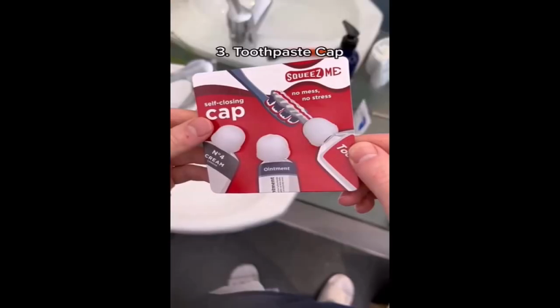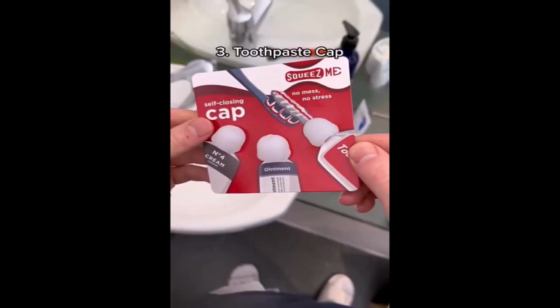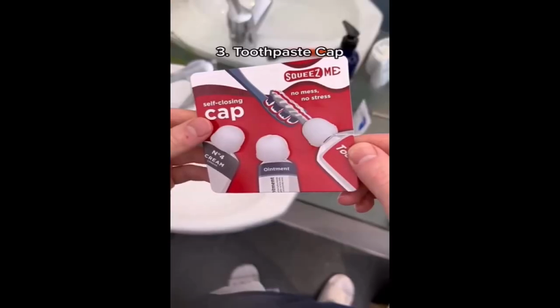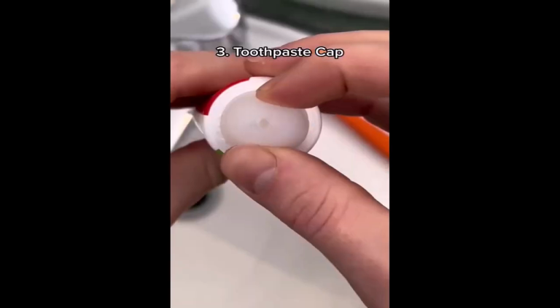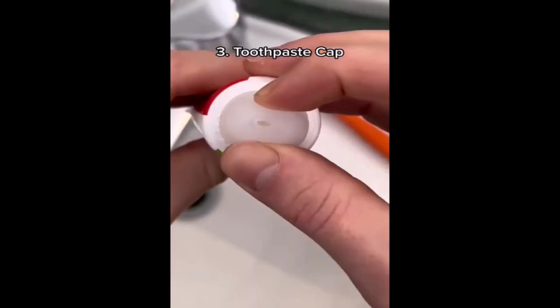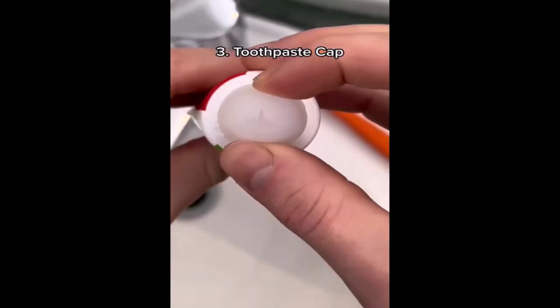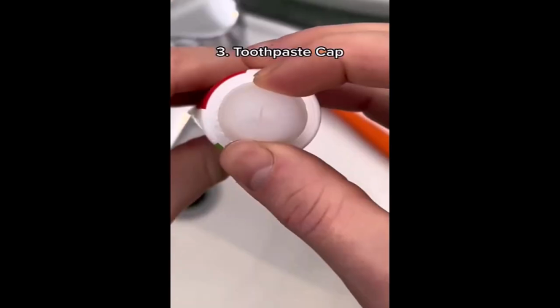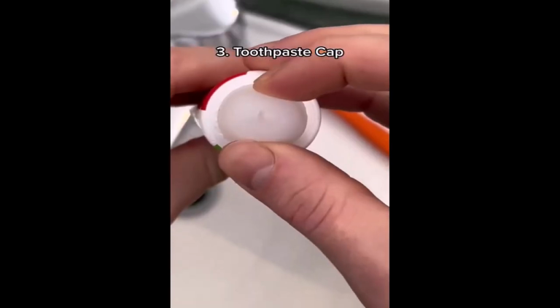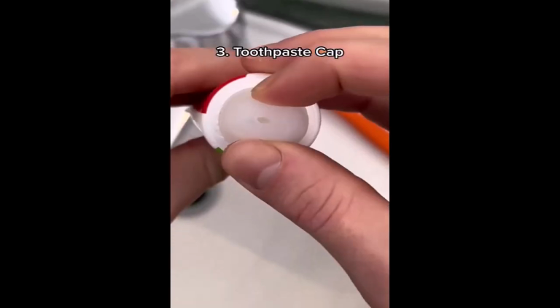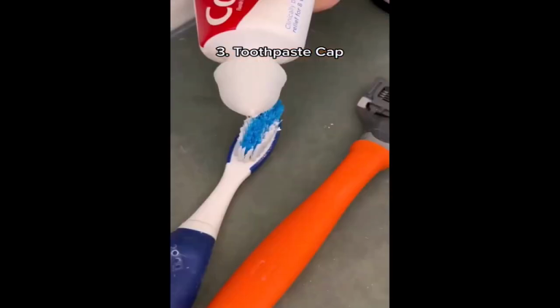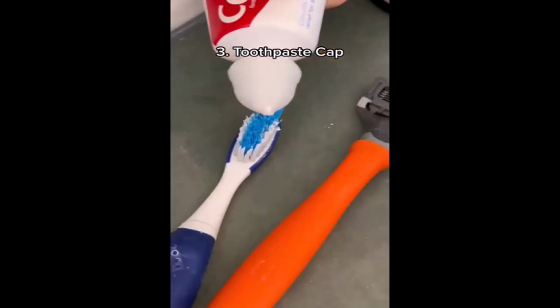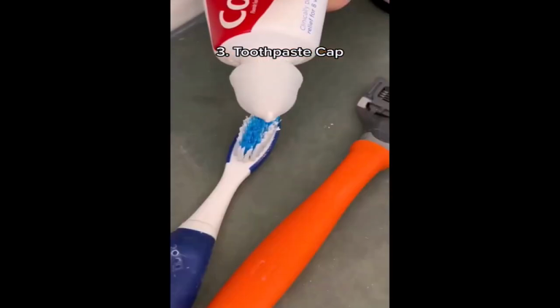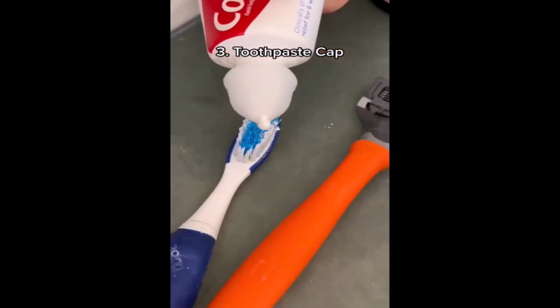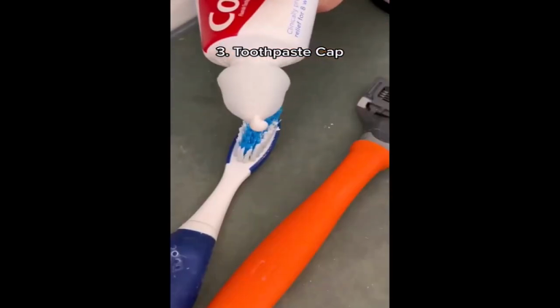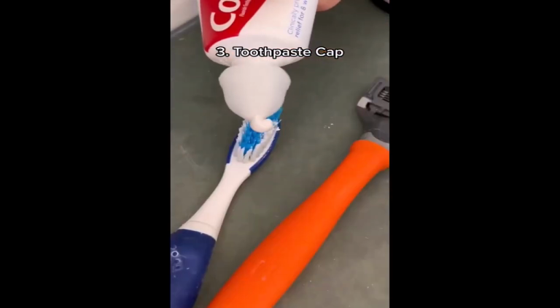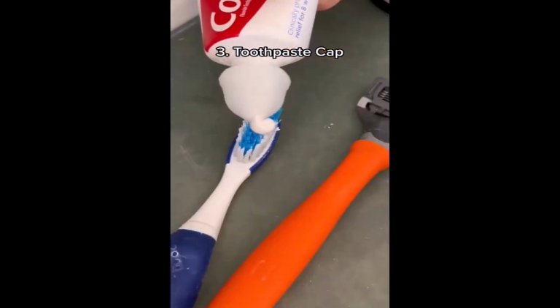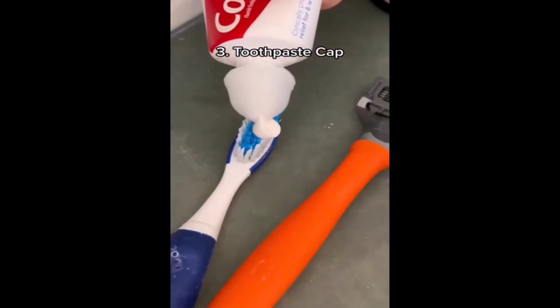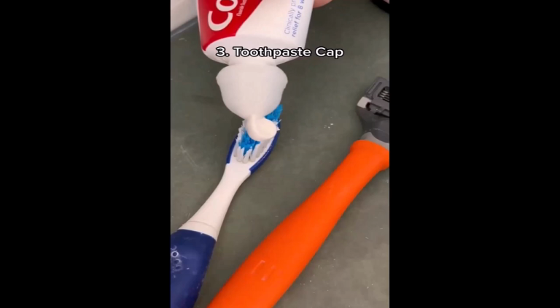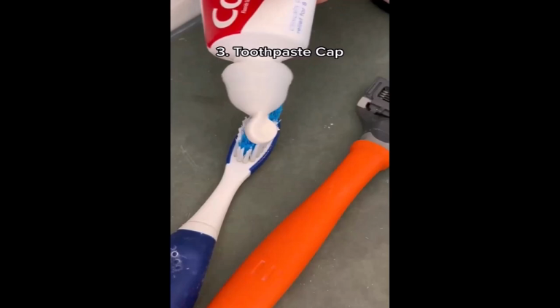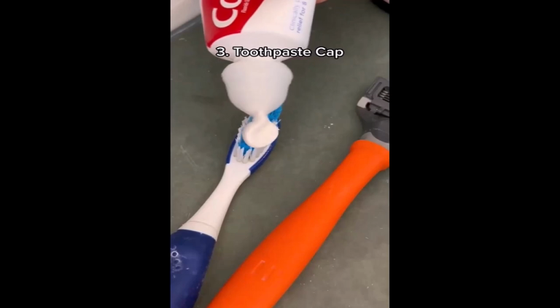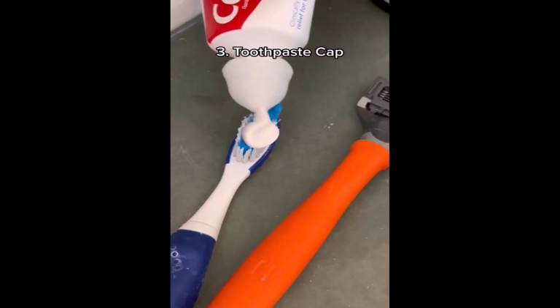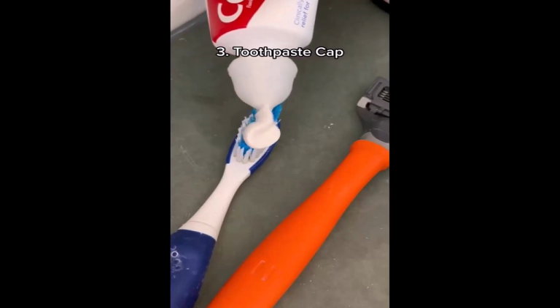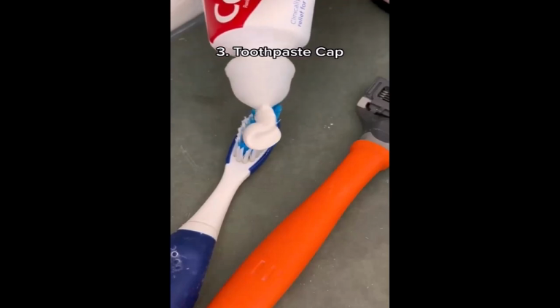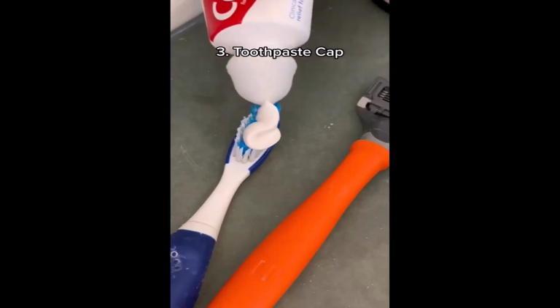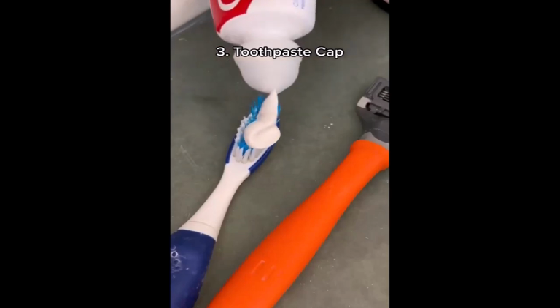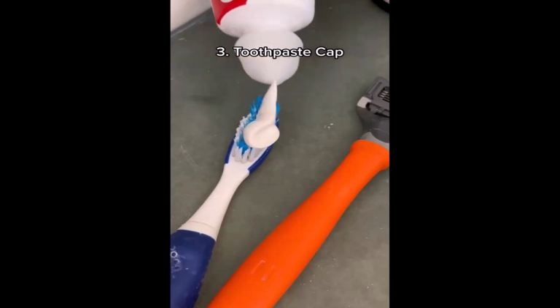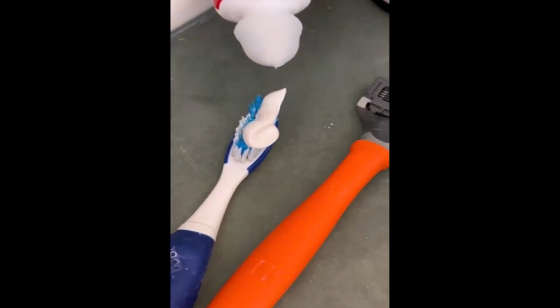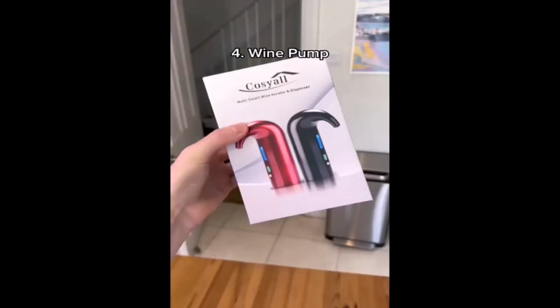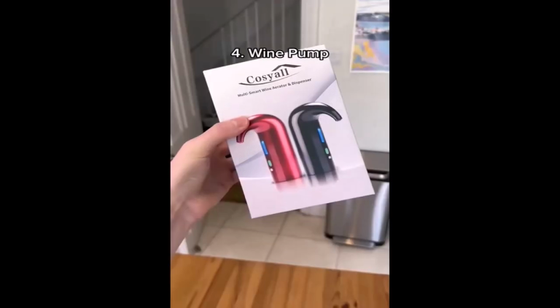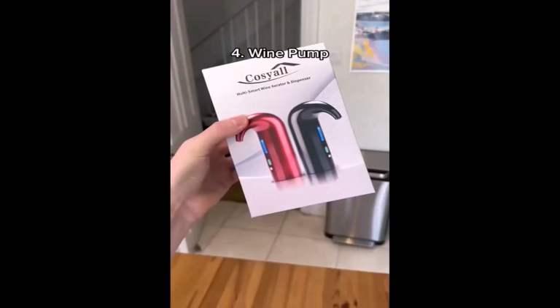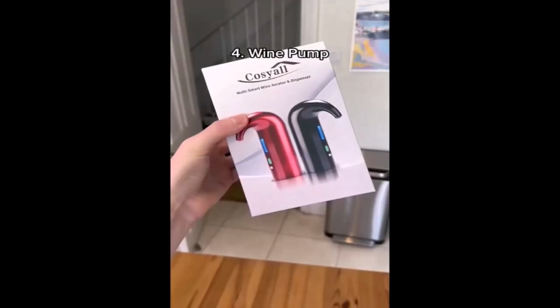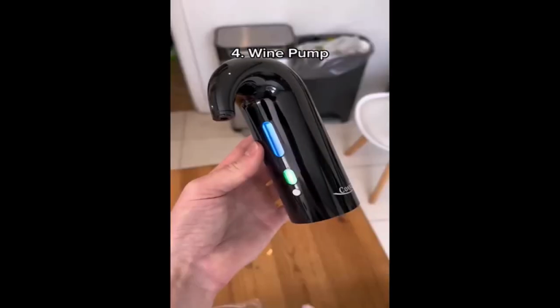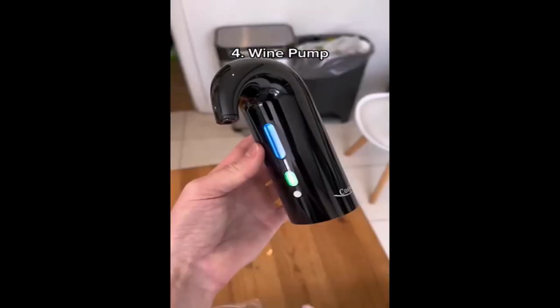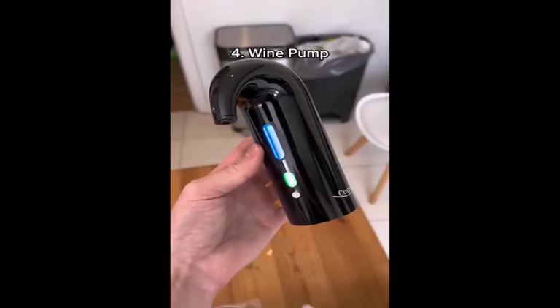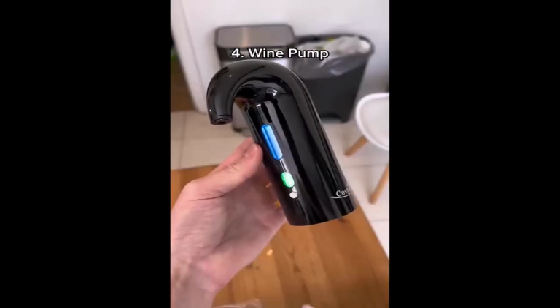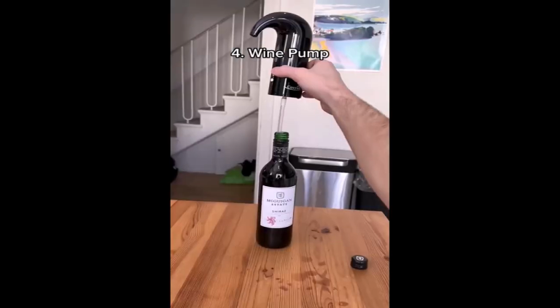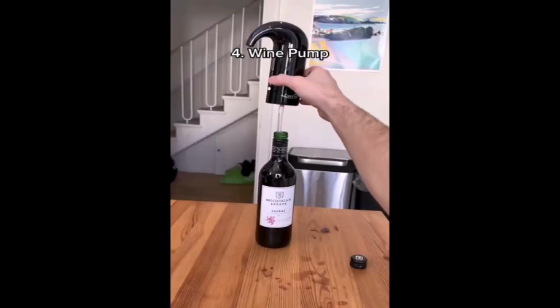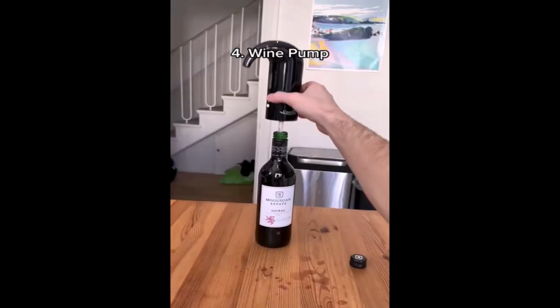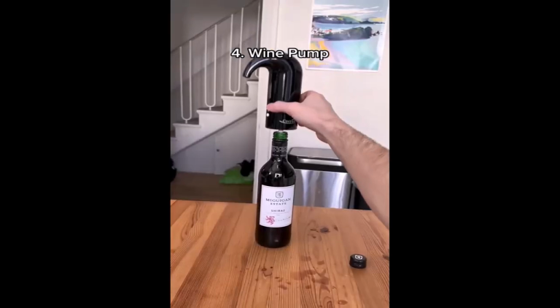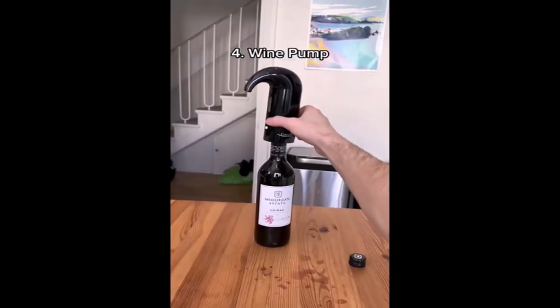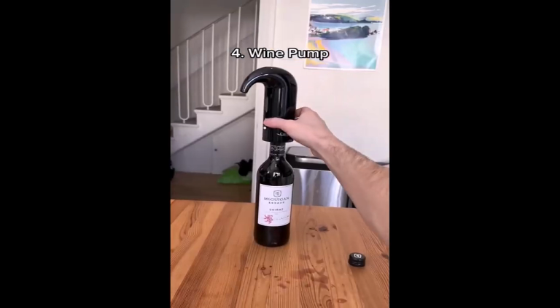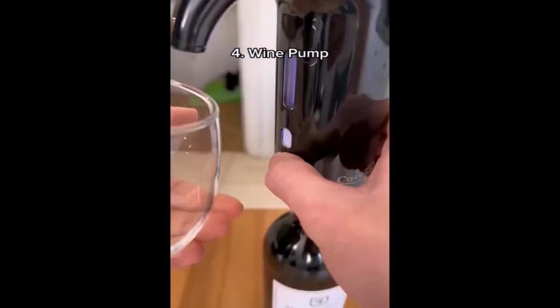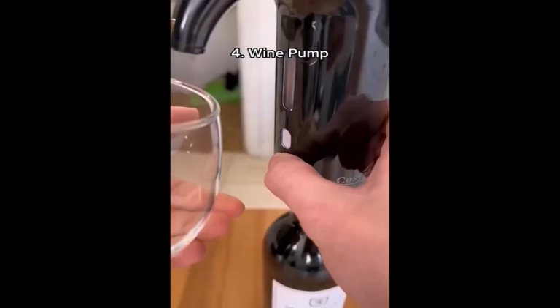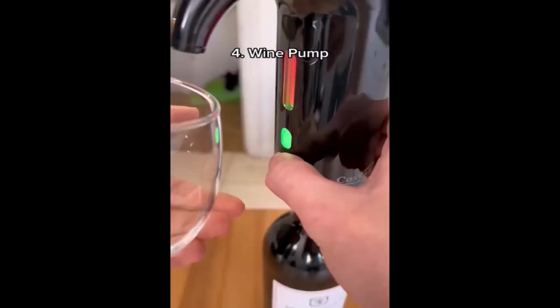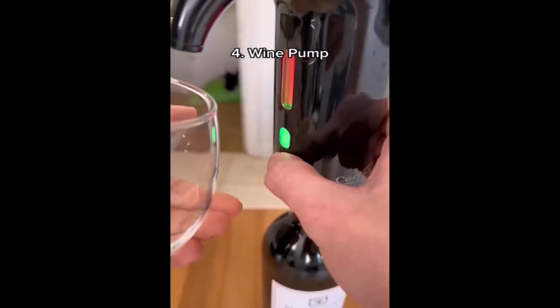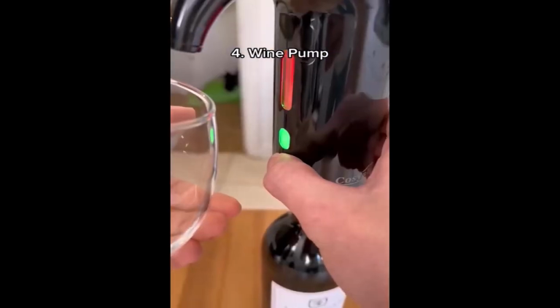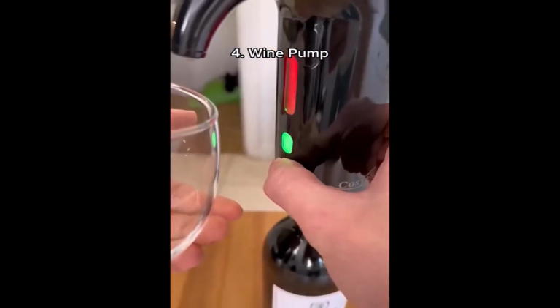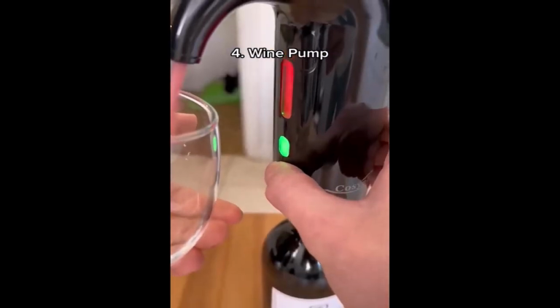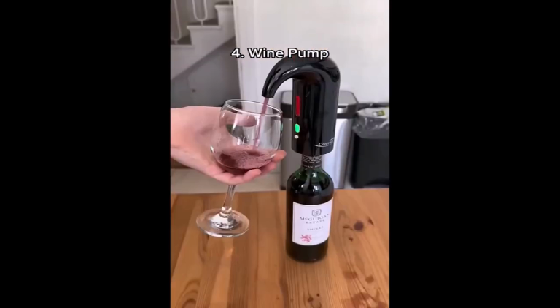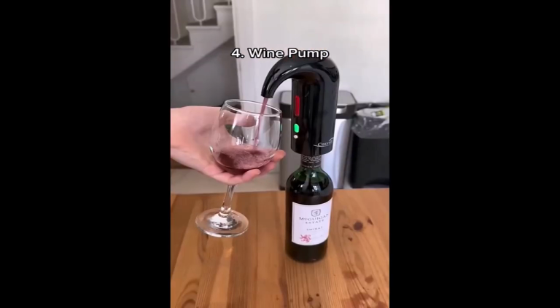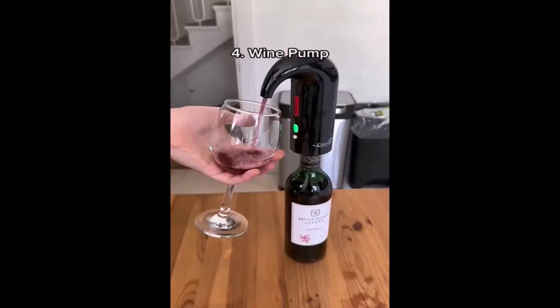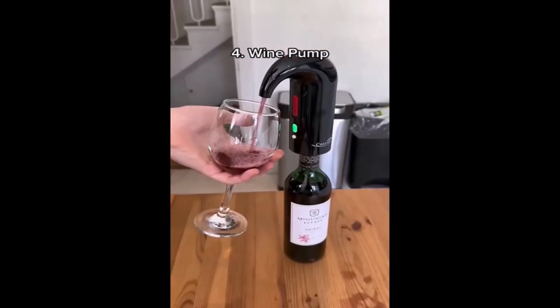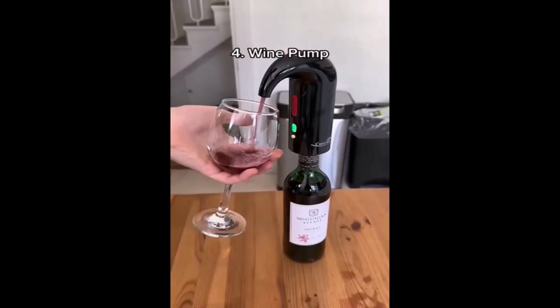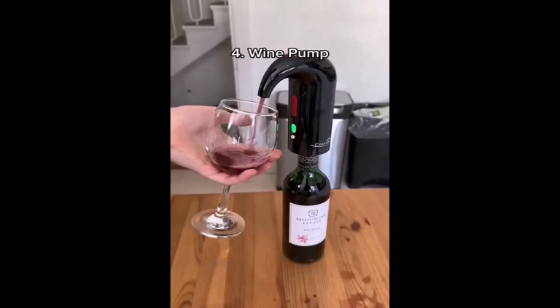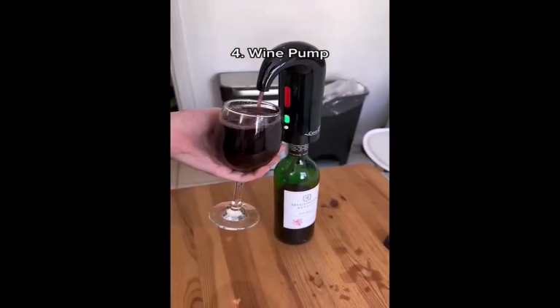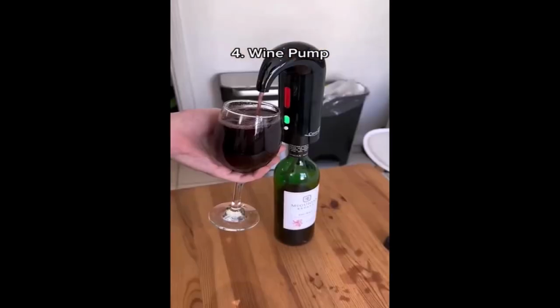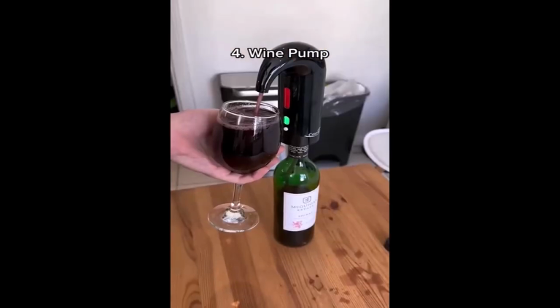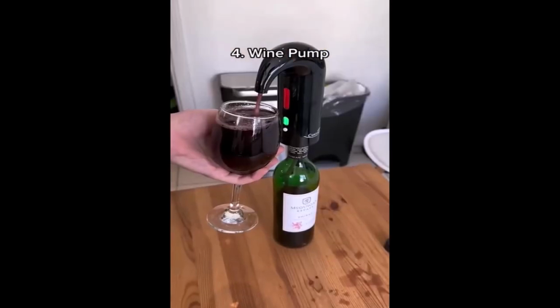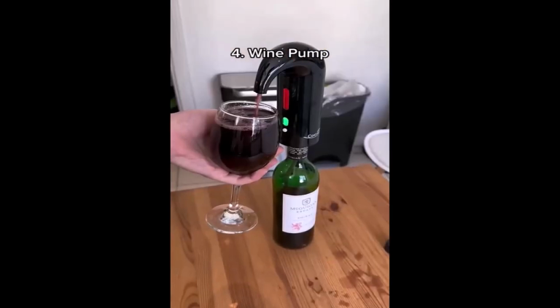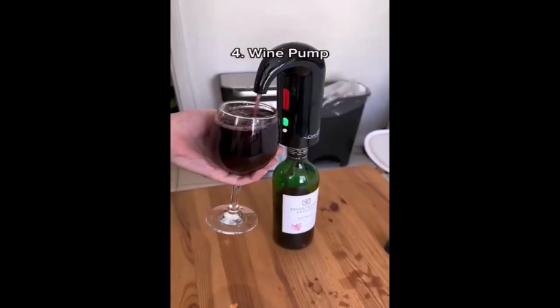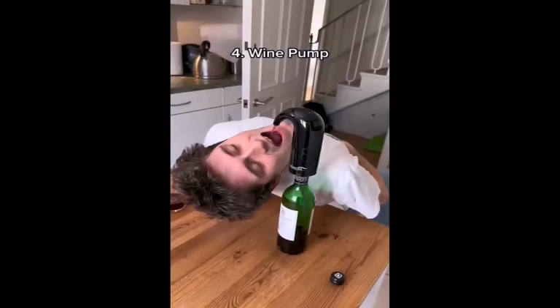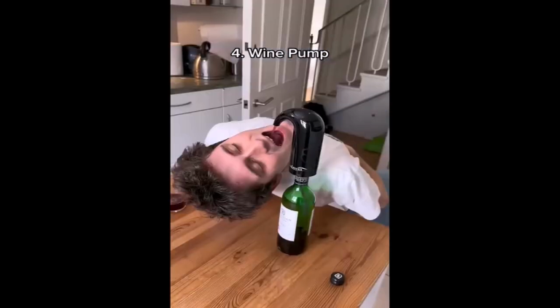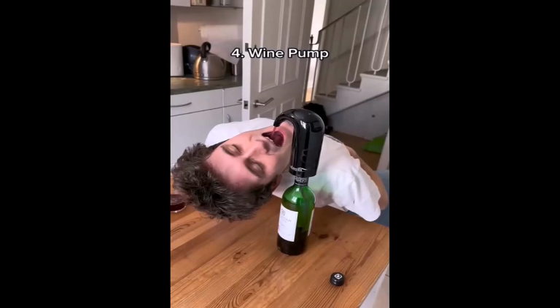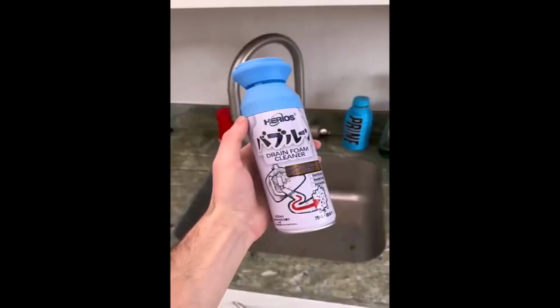This is a self-closing toothpaste cap. When you squeeze it, the knob closes itself. This is a wine pump. It goes in your bottle of wine and makes it easy to pour into a glass — or your mouth.